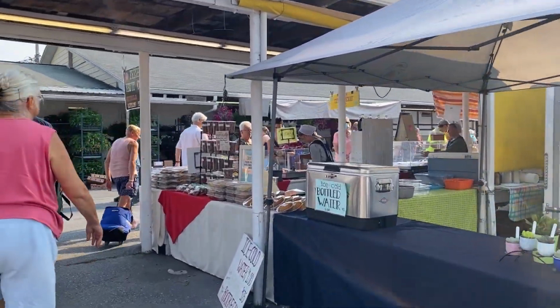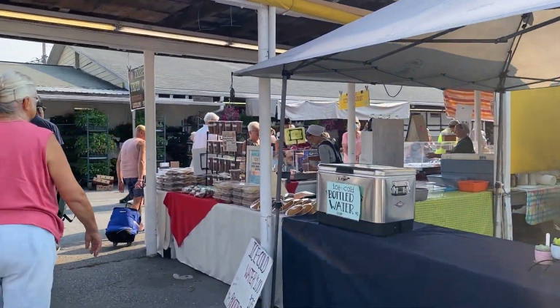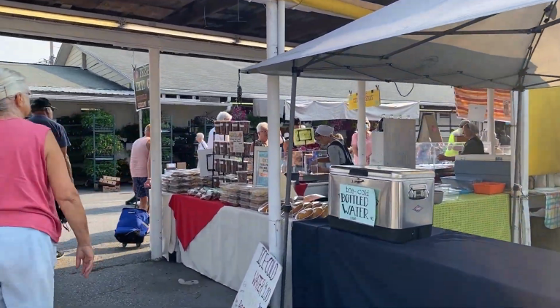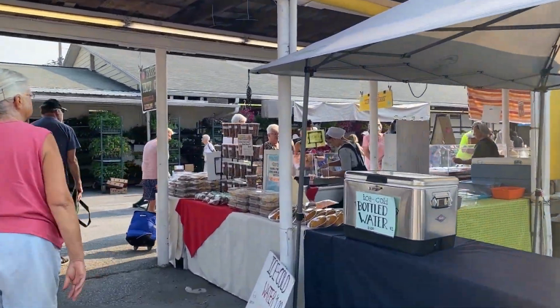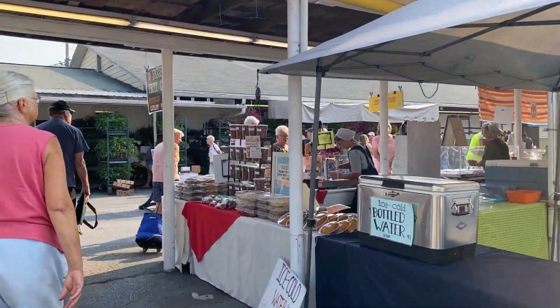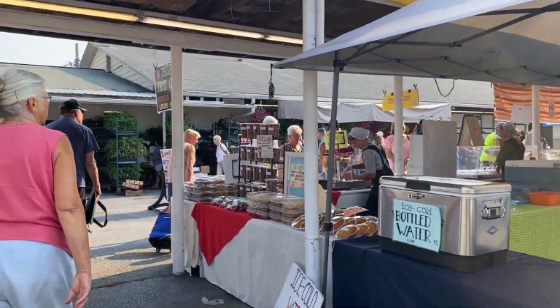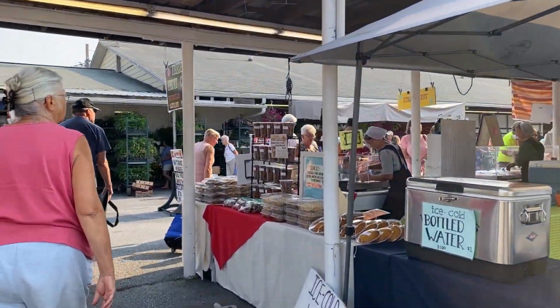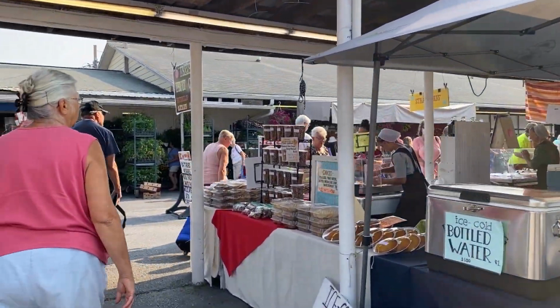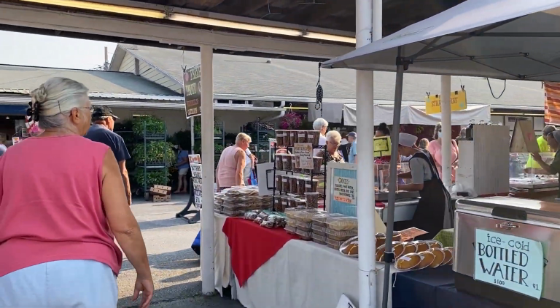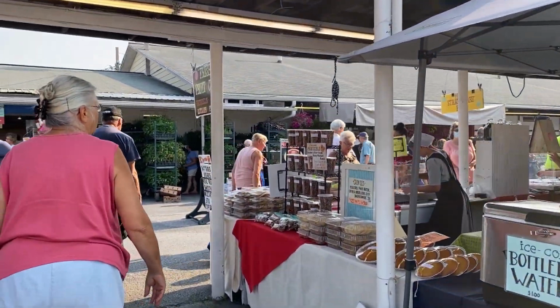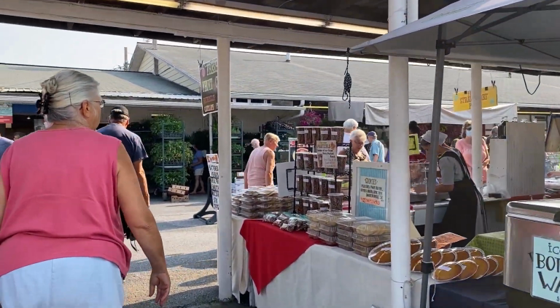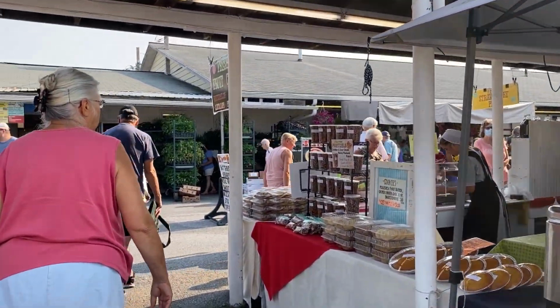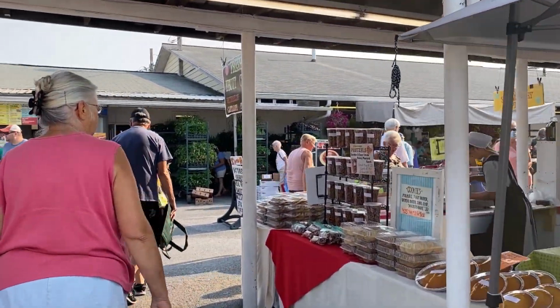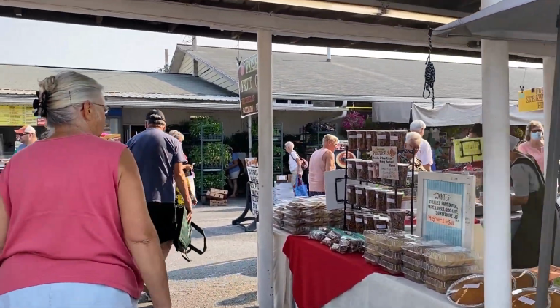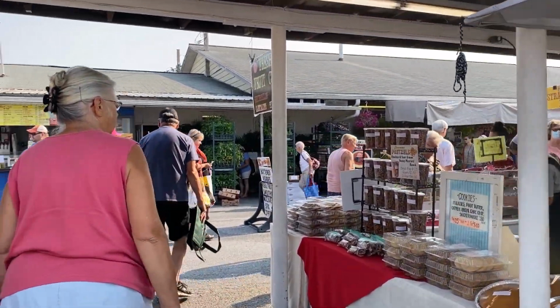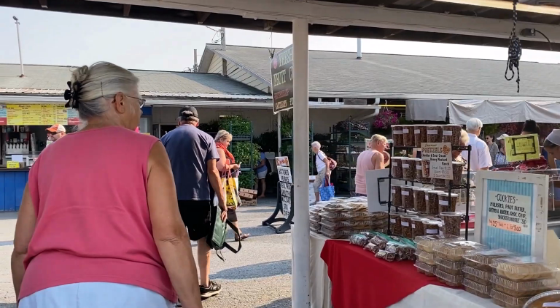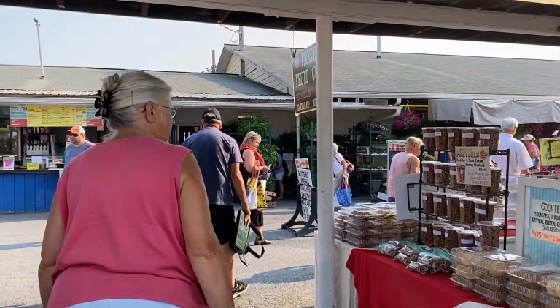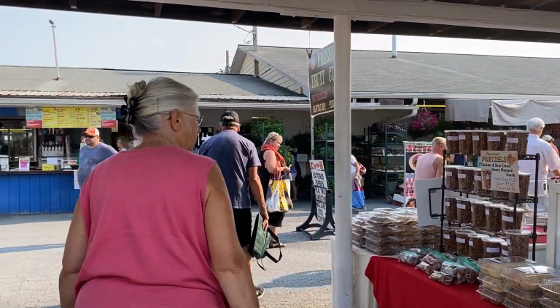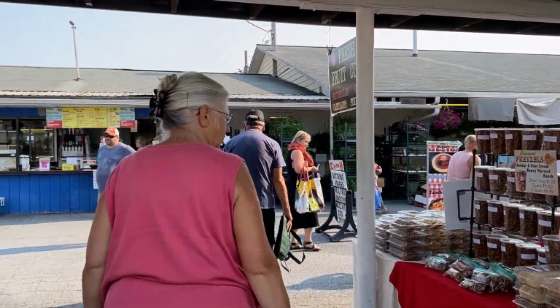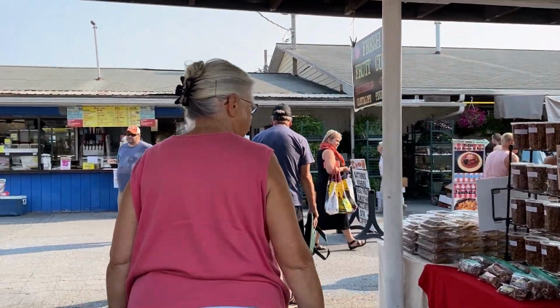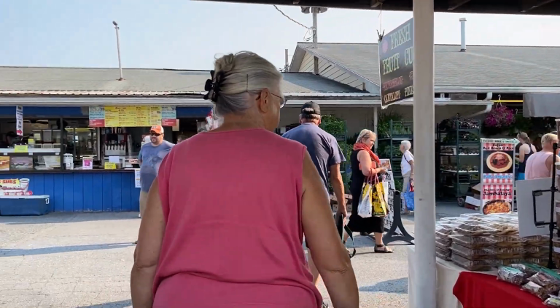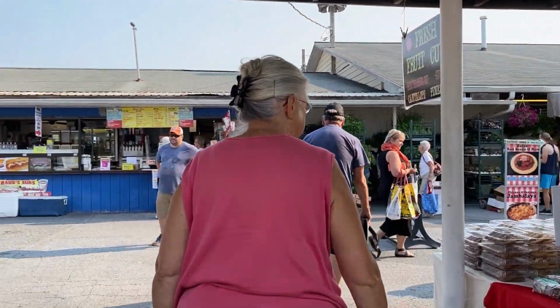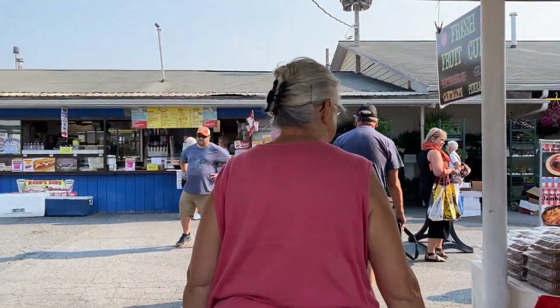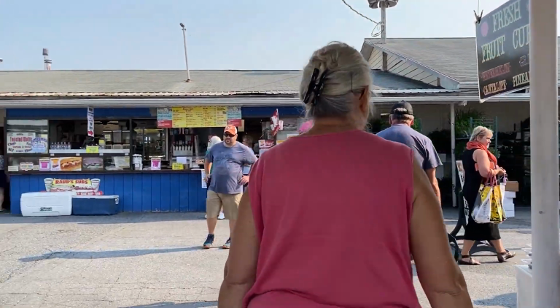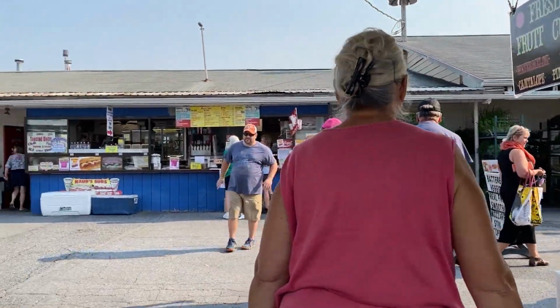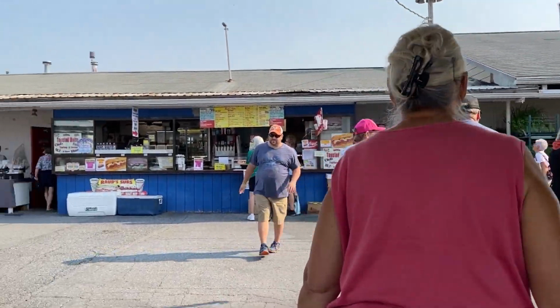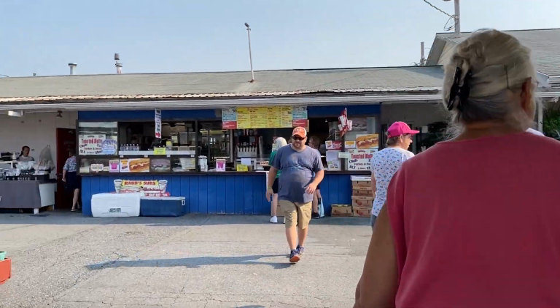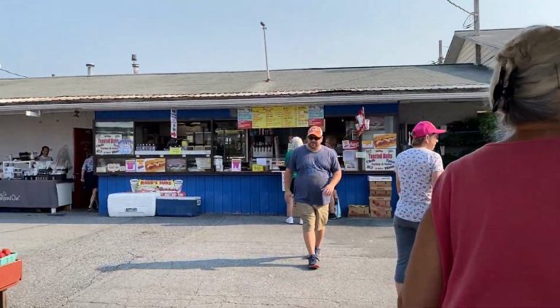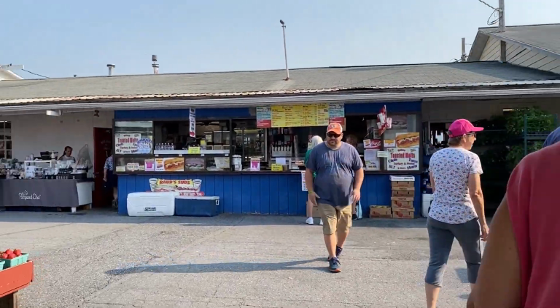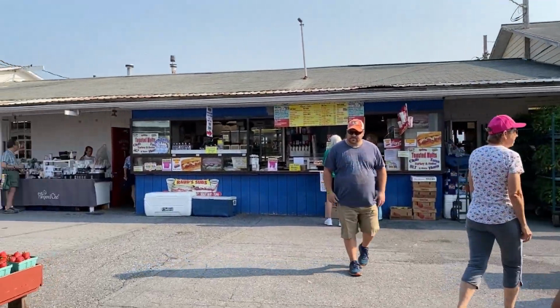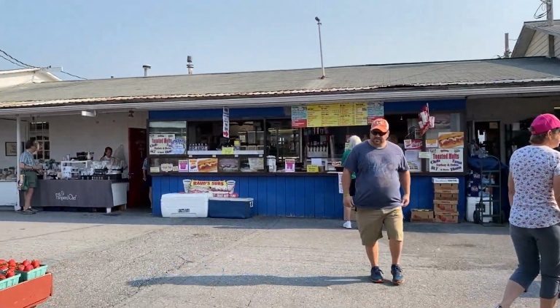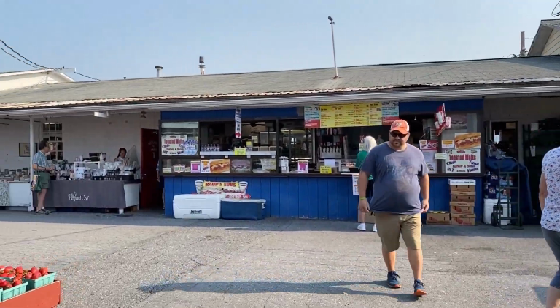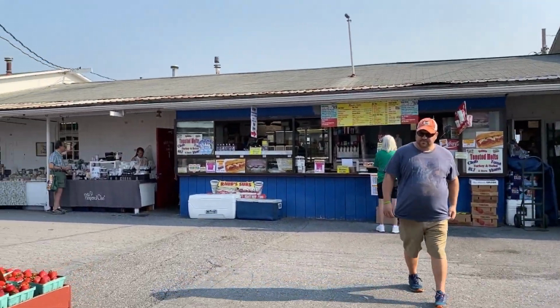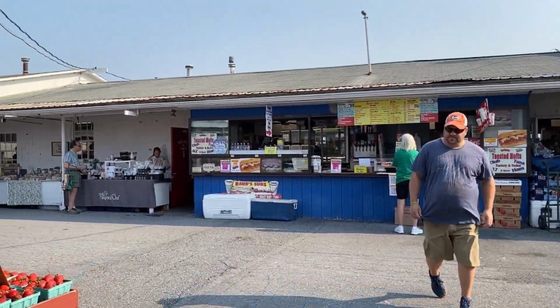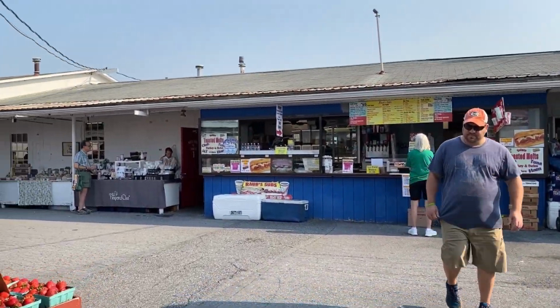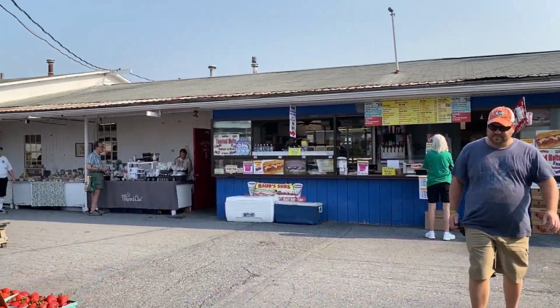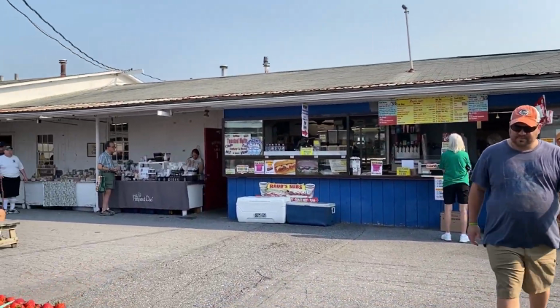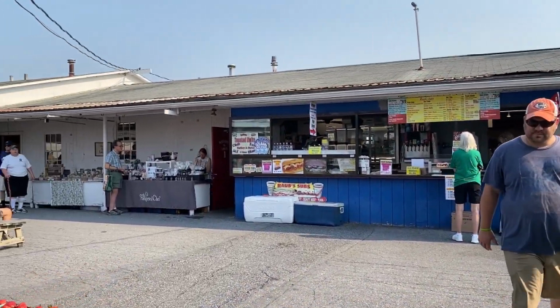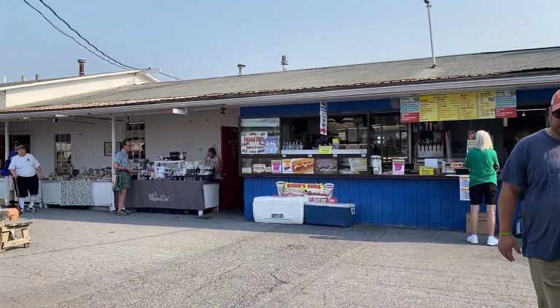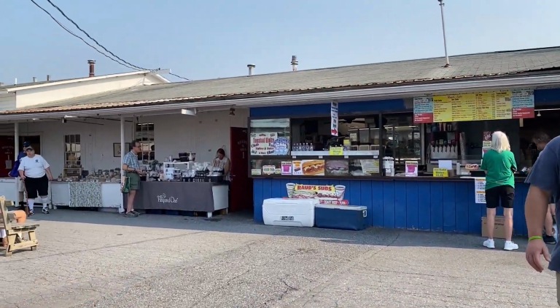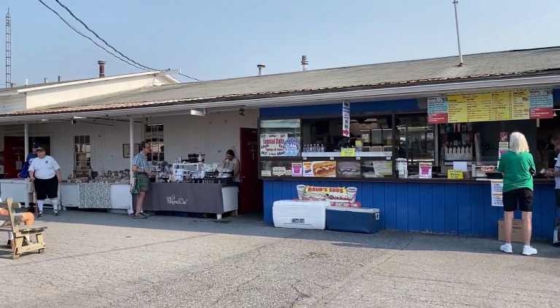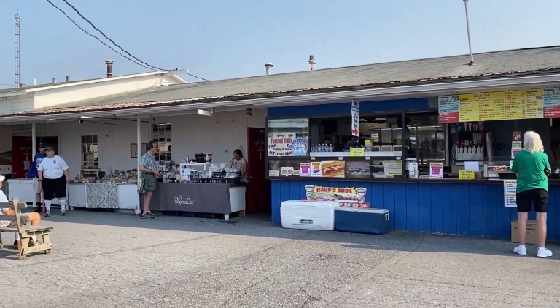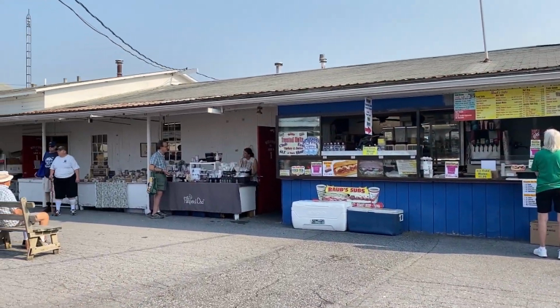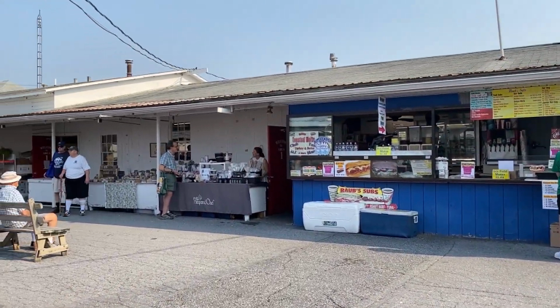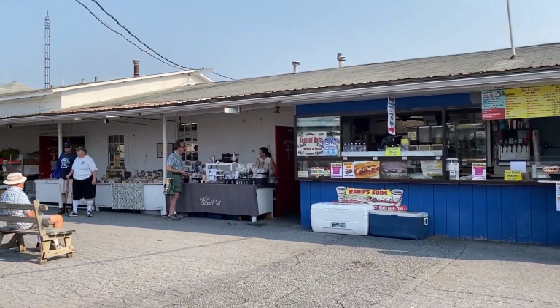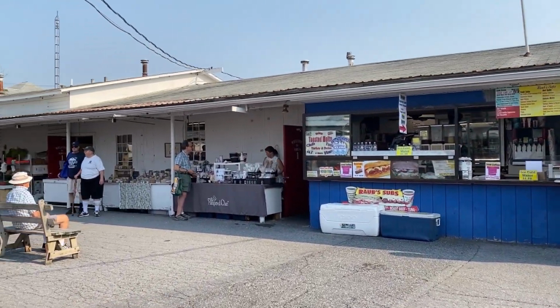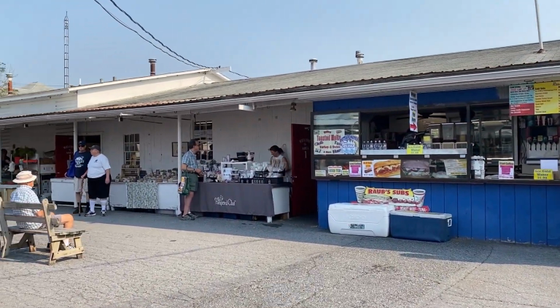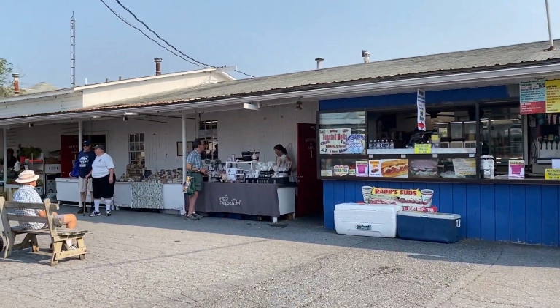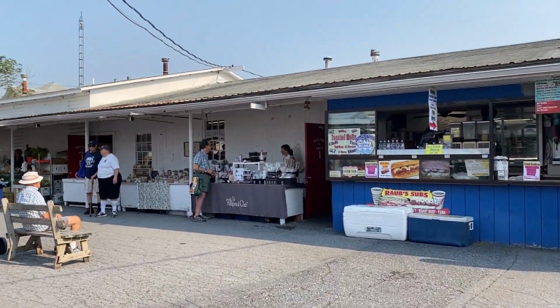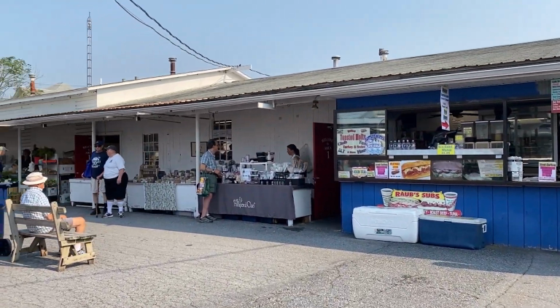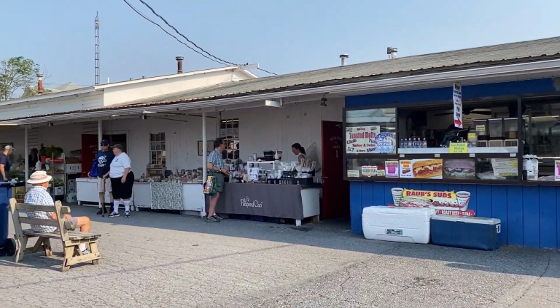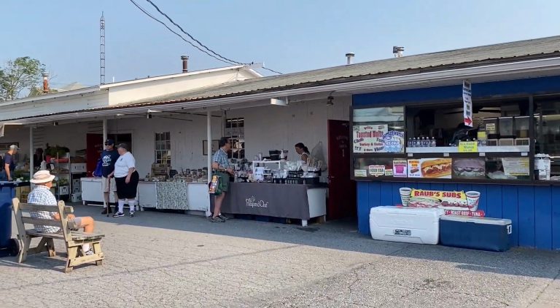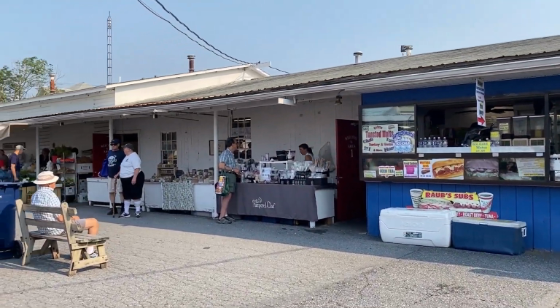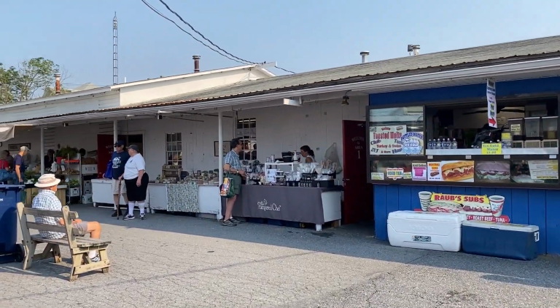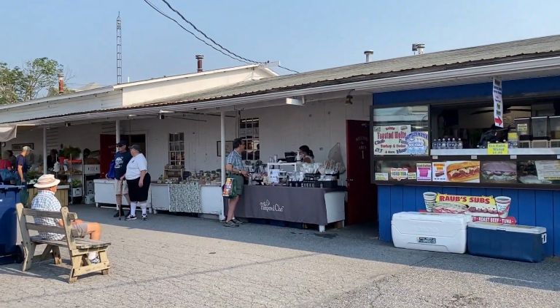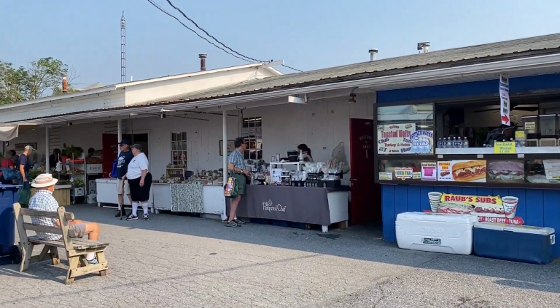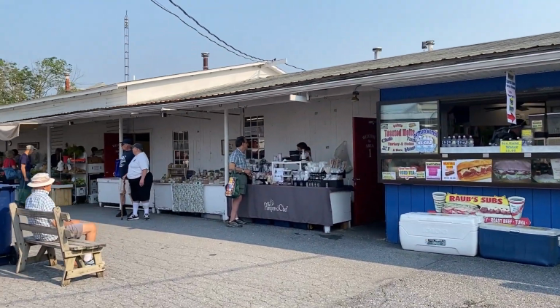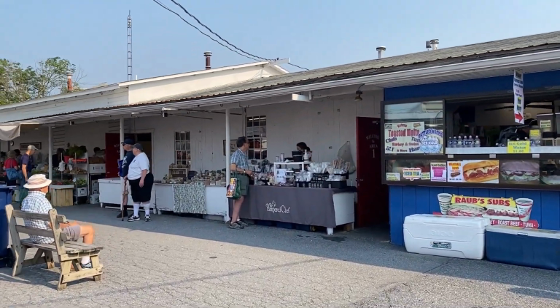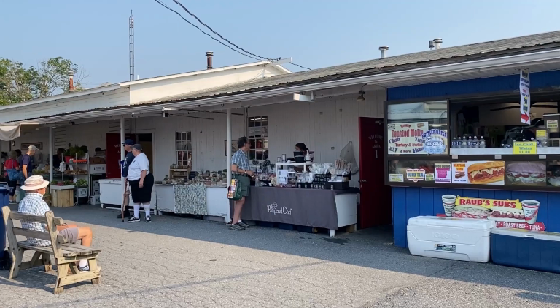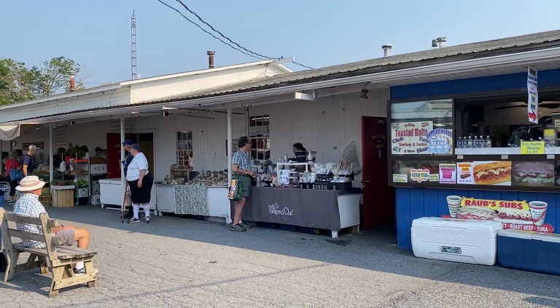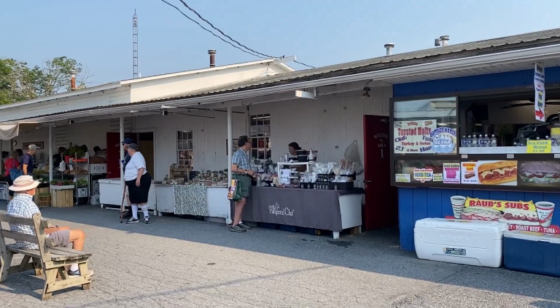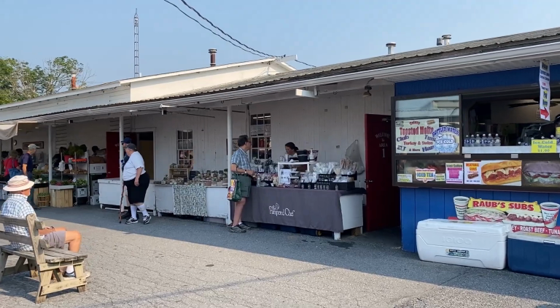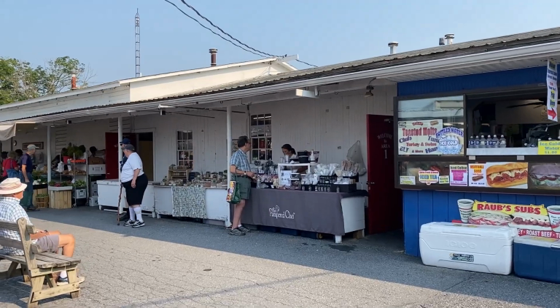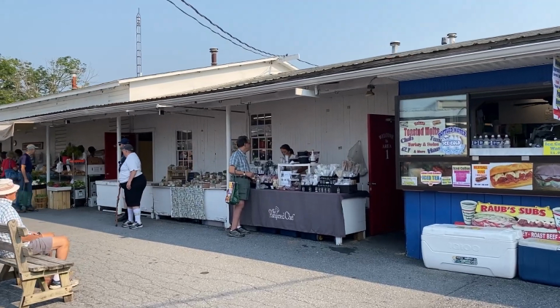There are Amish-owned, English-owned, and everything in between — all kinds of stands here. So I'm going to go find my parents.